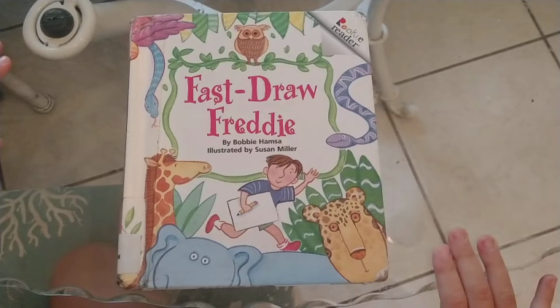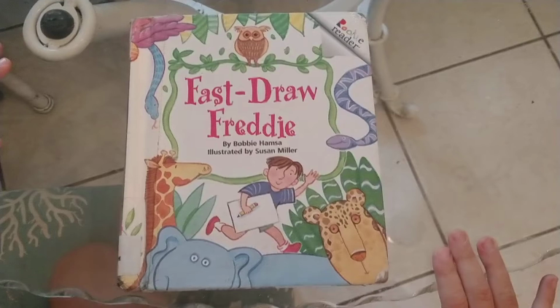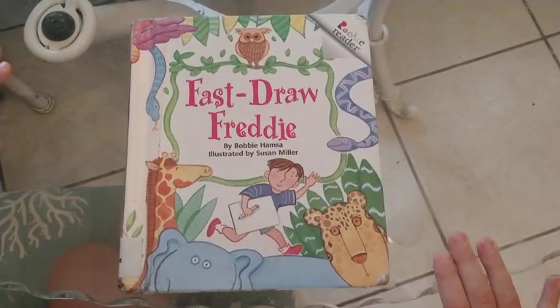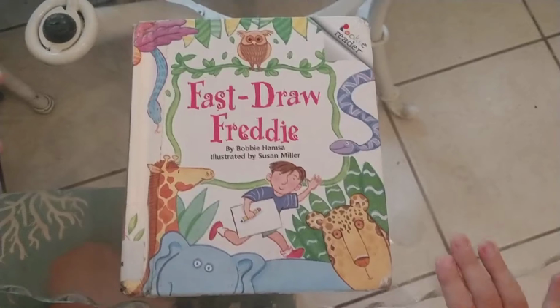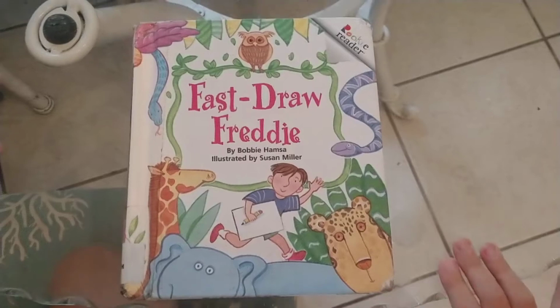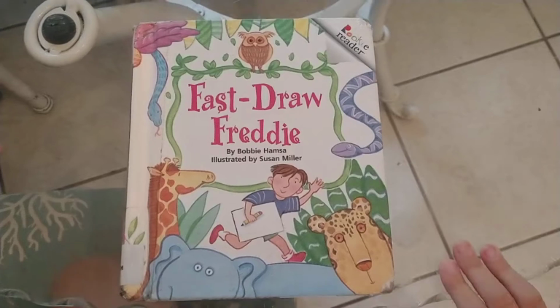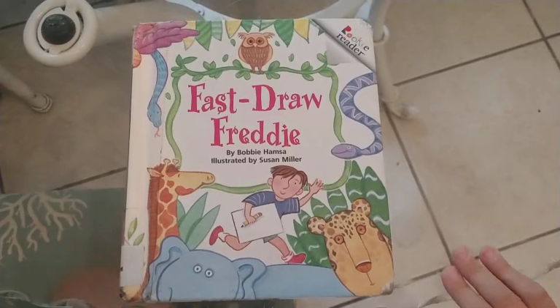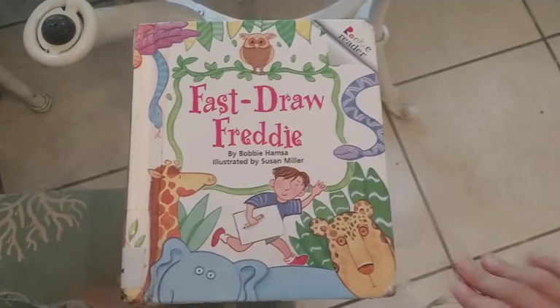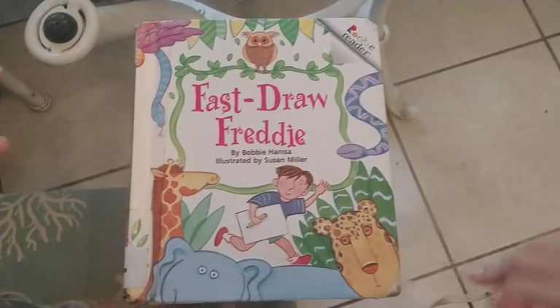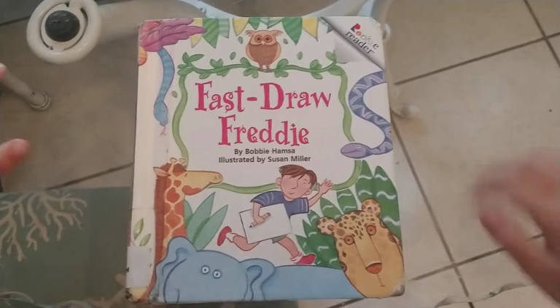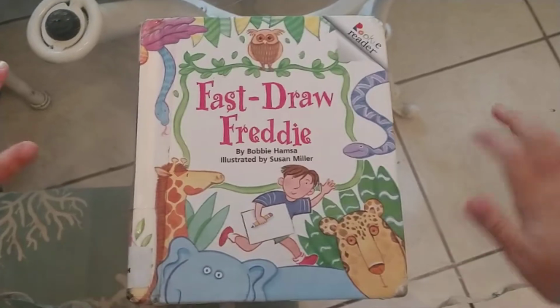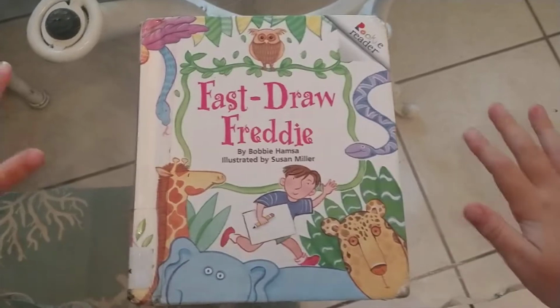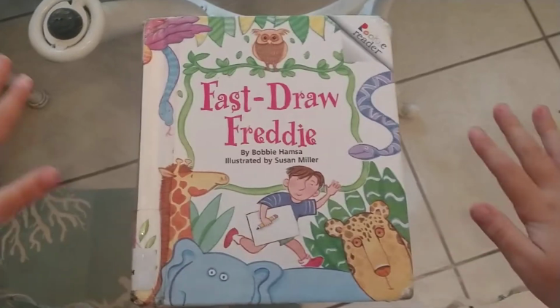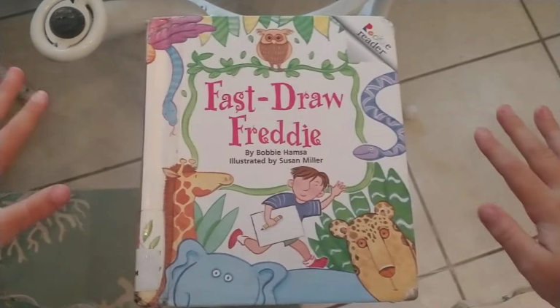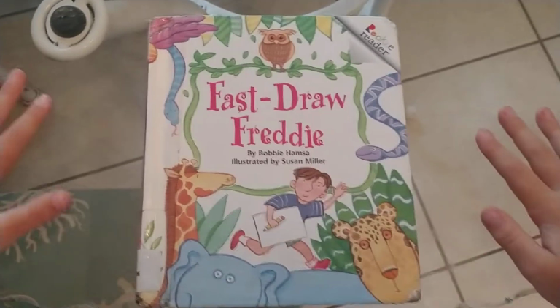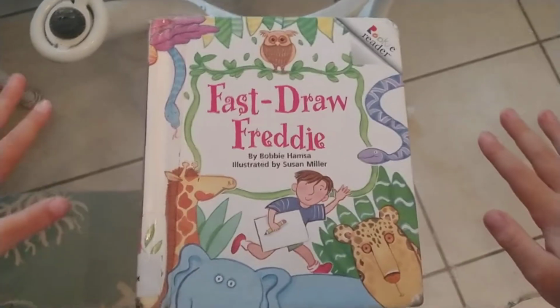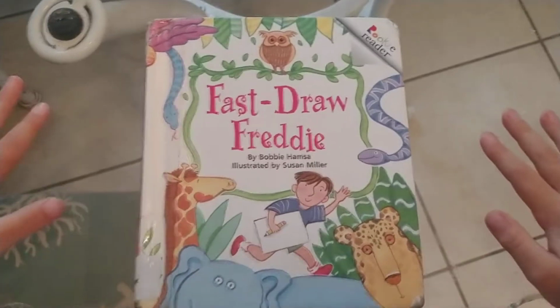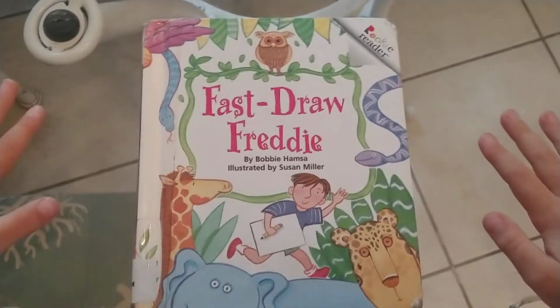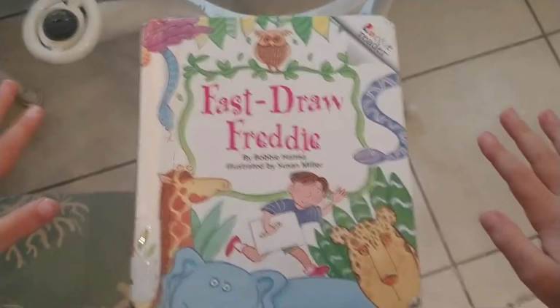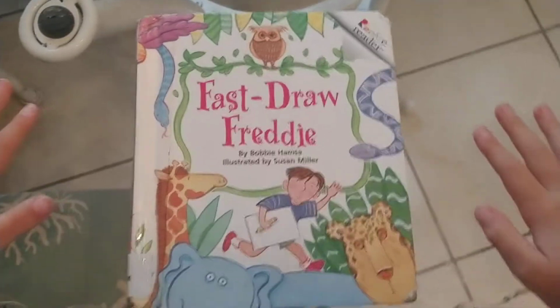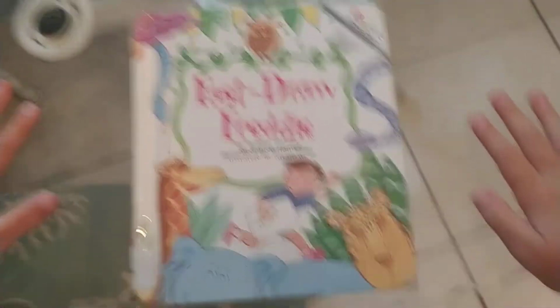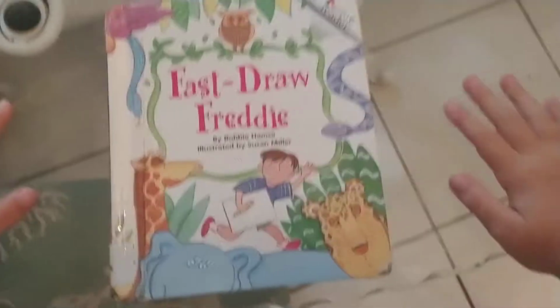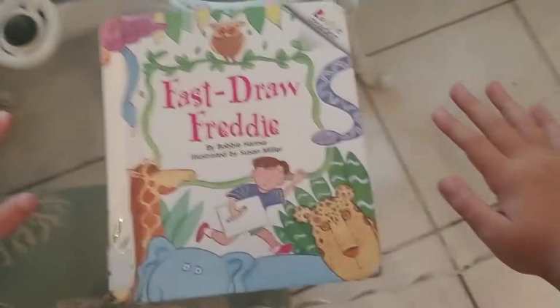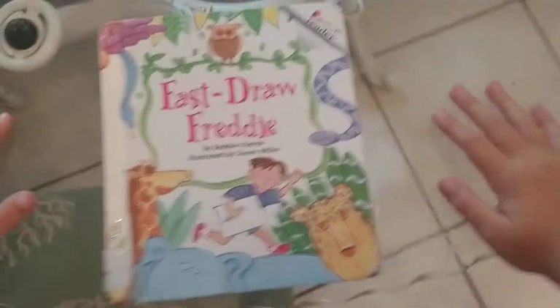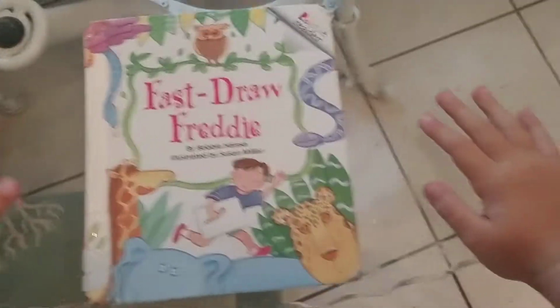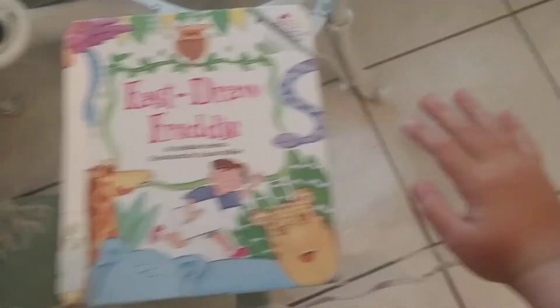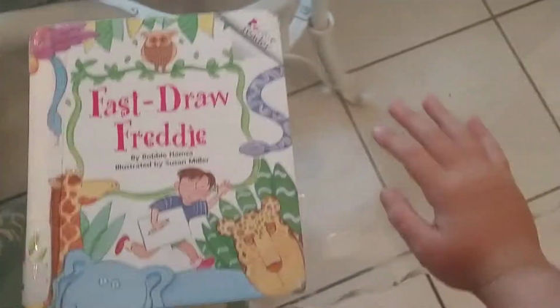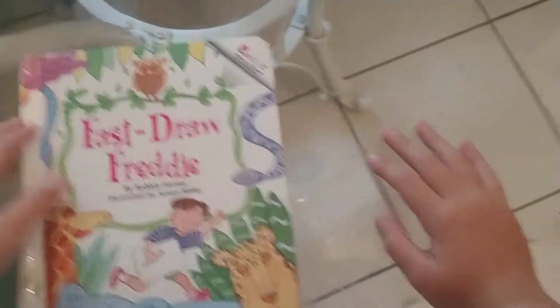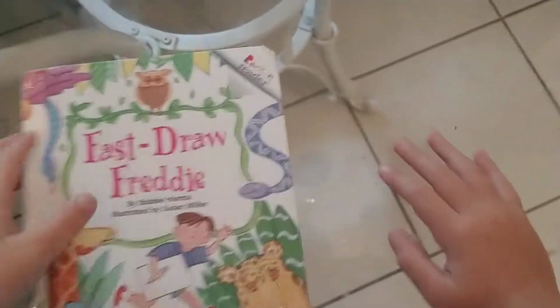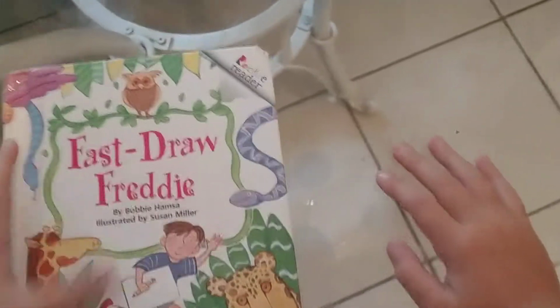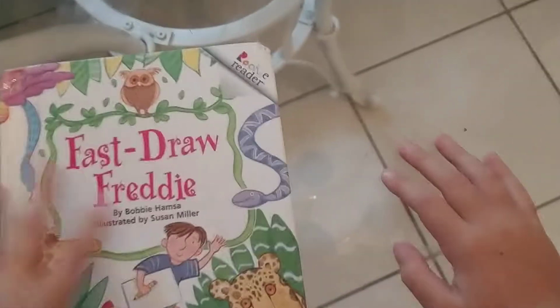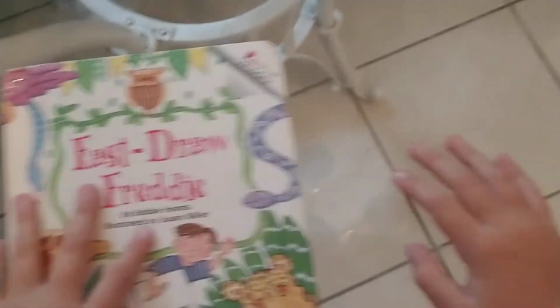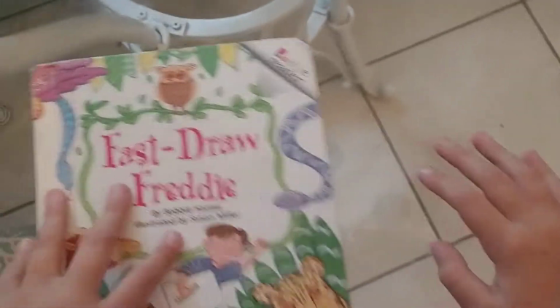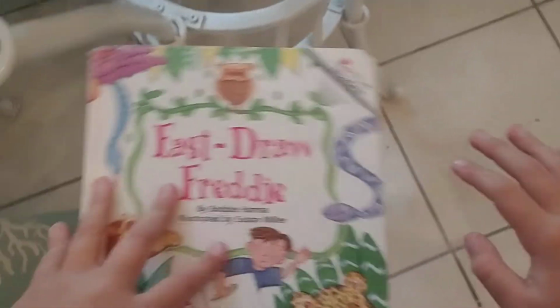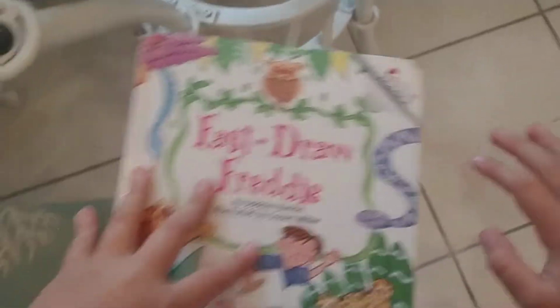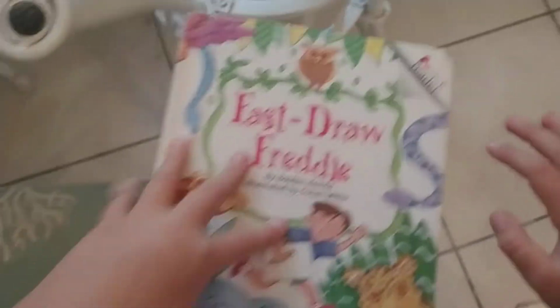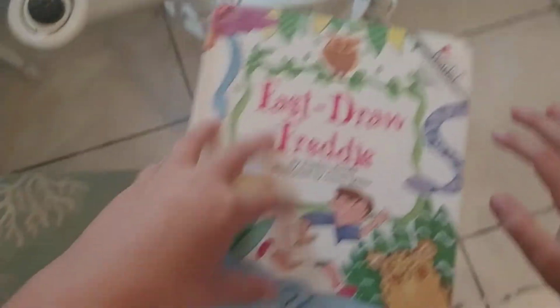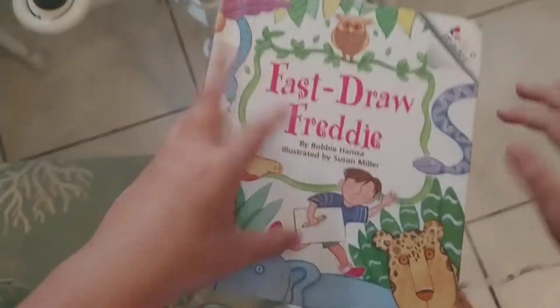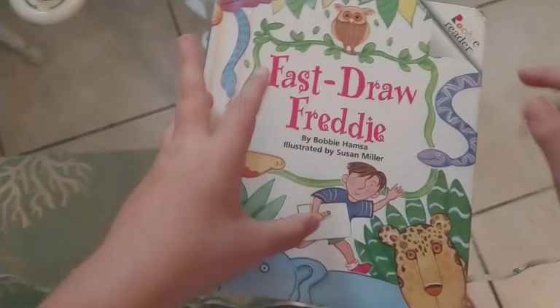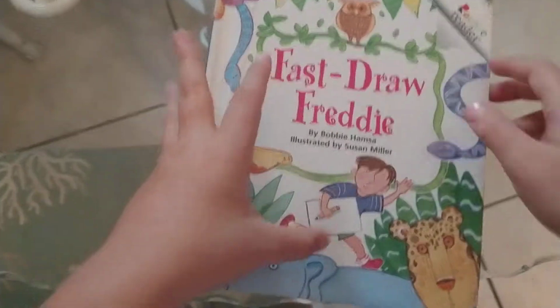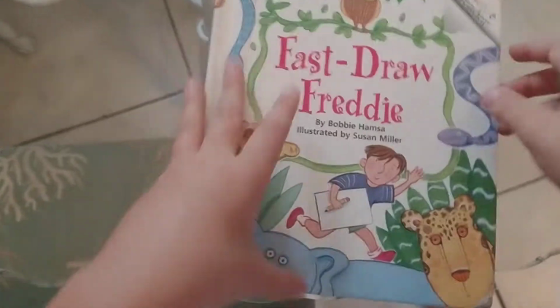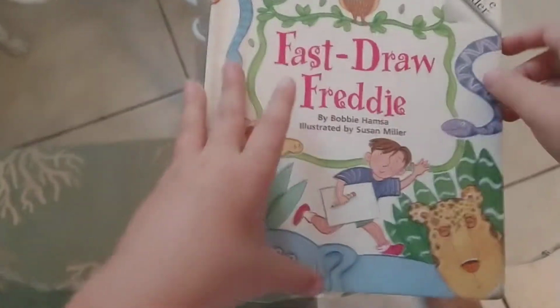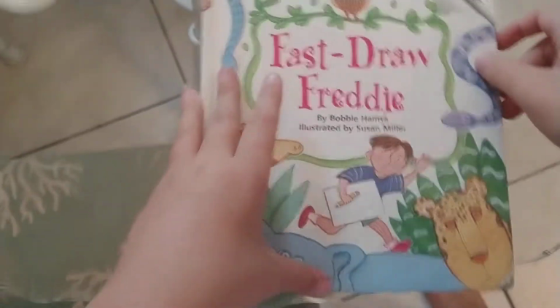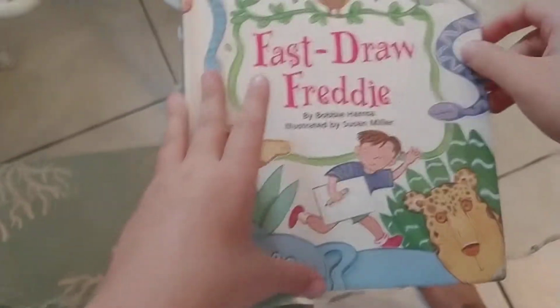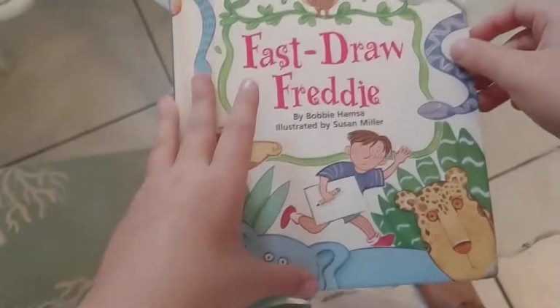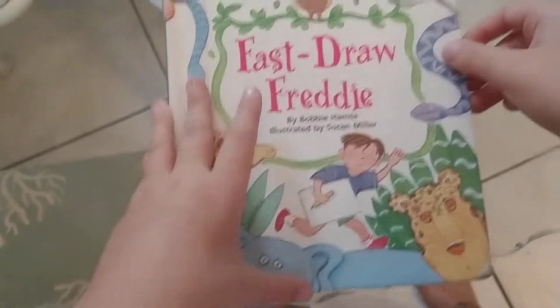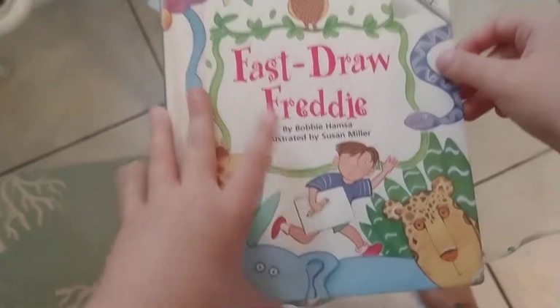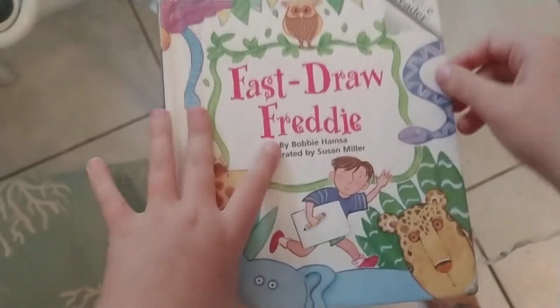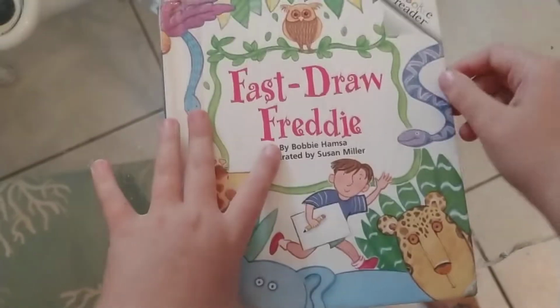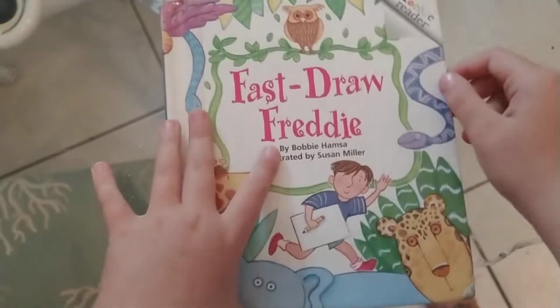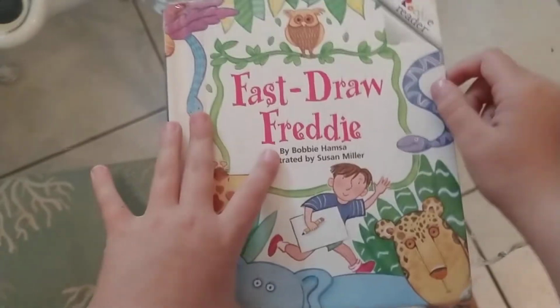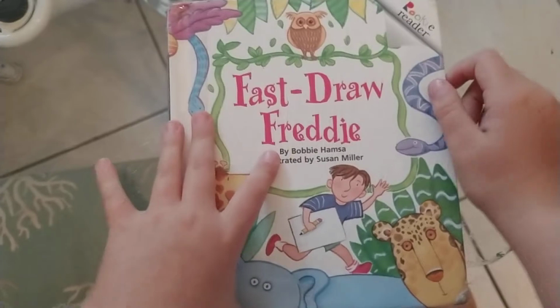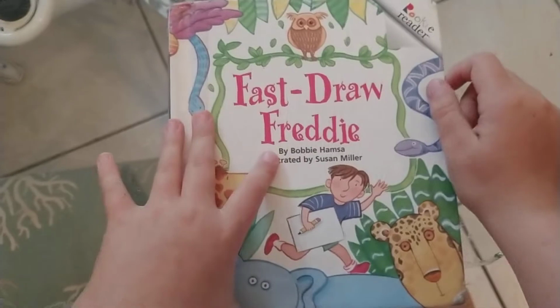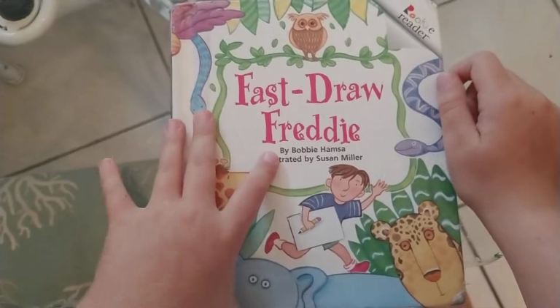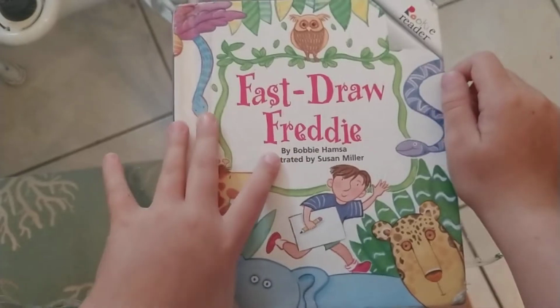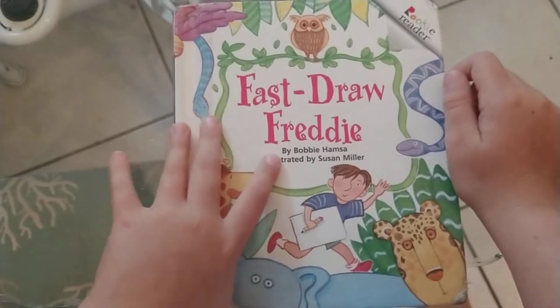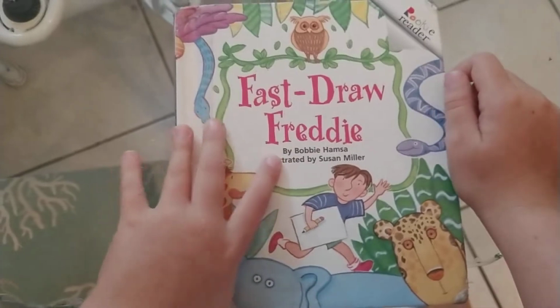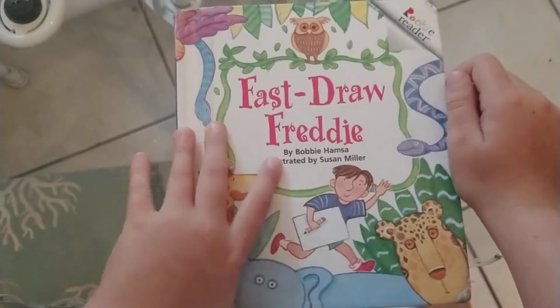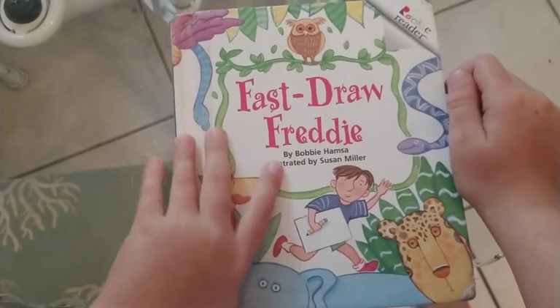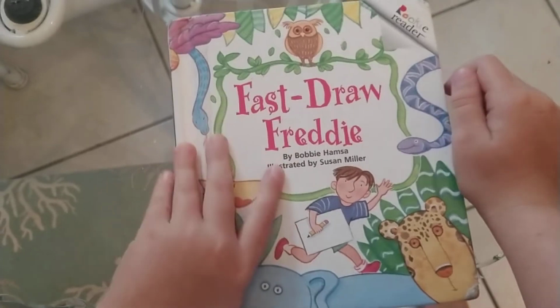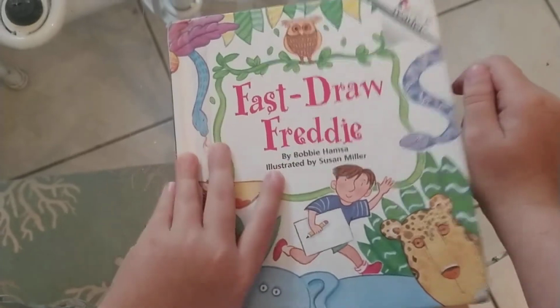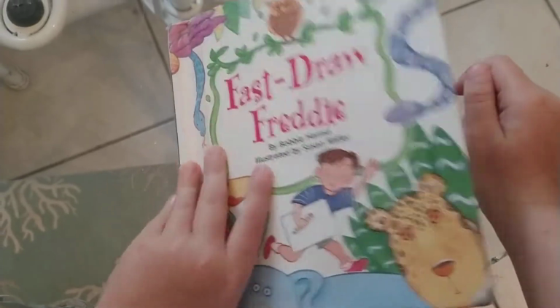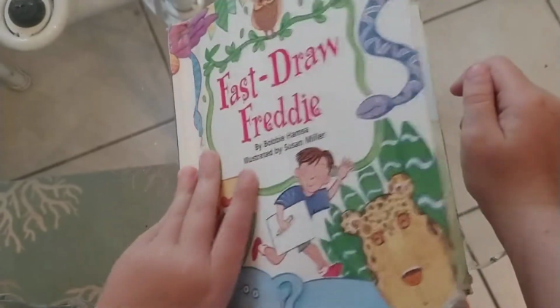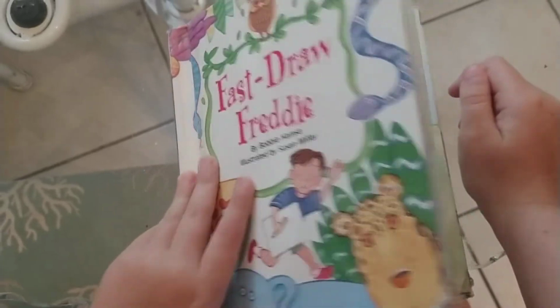Hello! Welcome to My Toys. Today I'm going to be reading this book to you. Fast Draw Freddy.